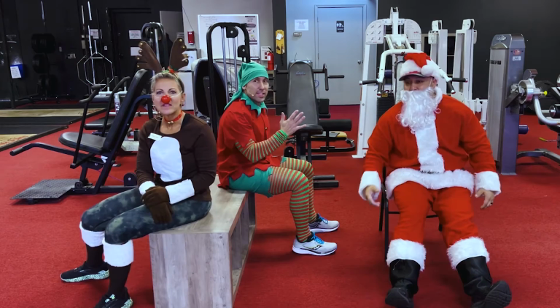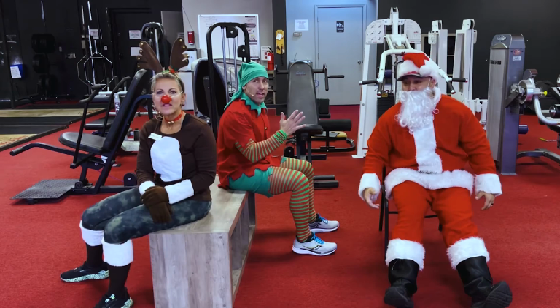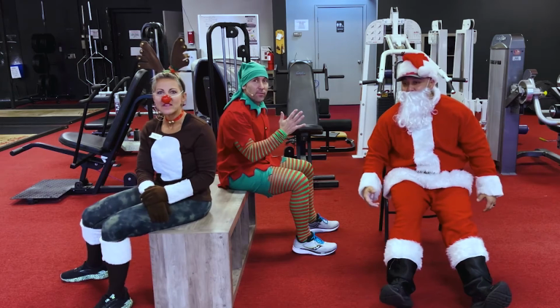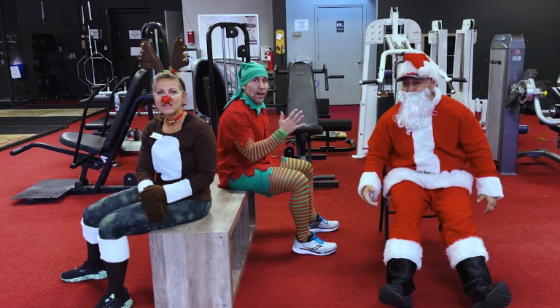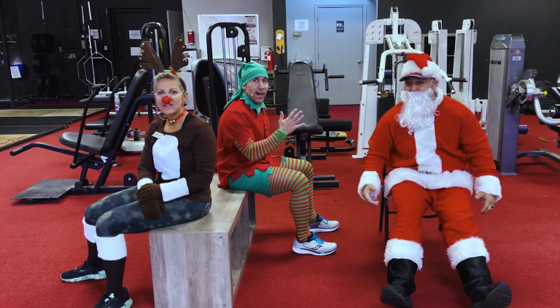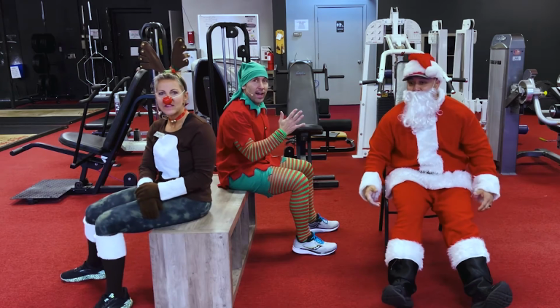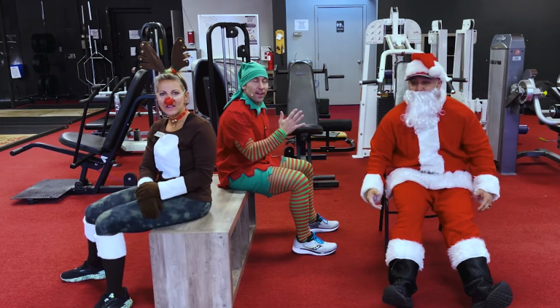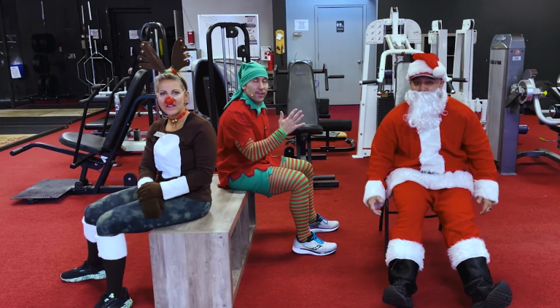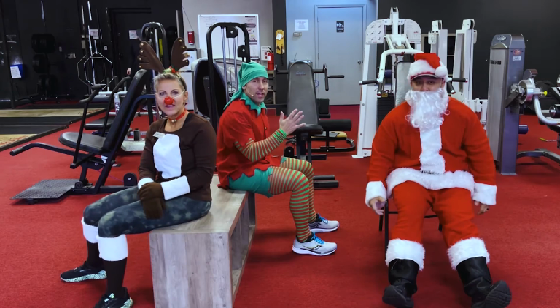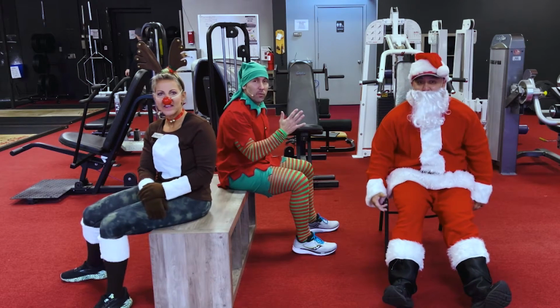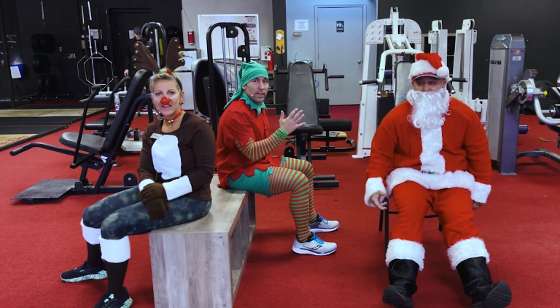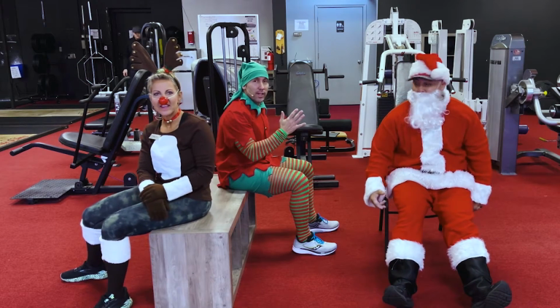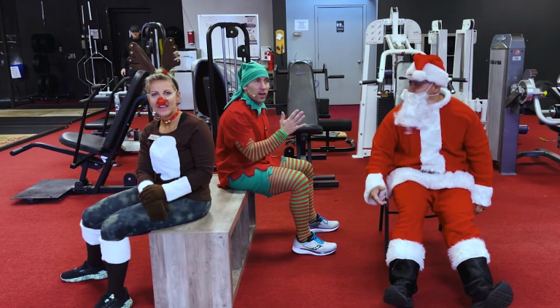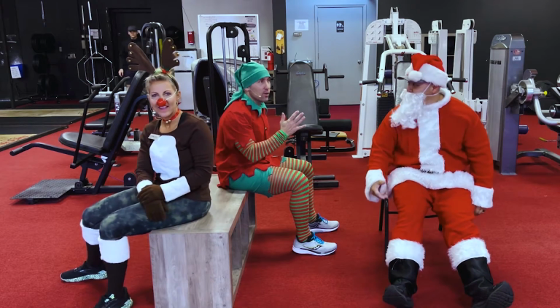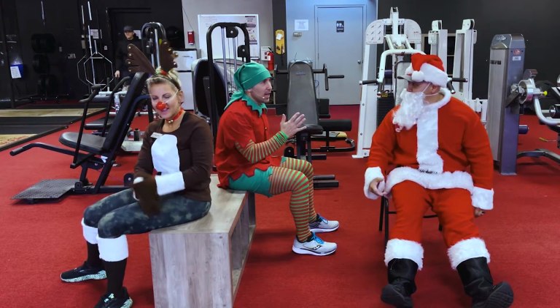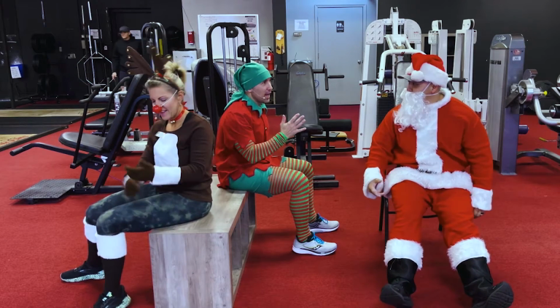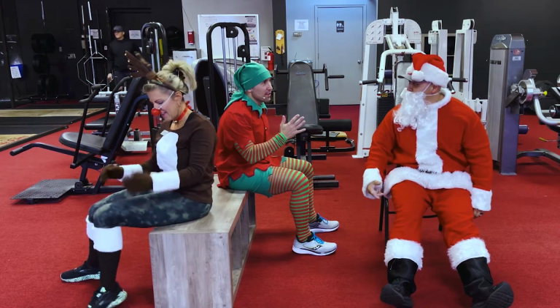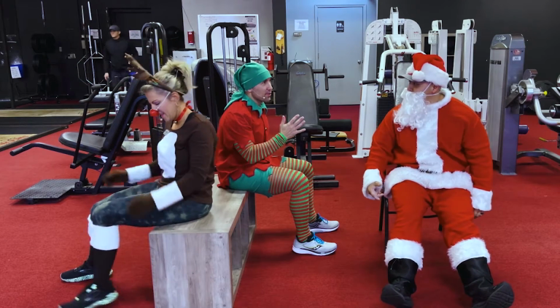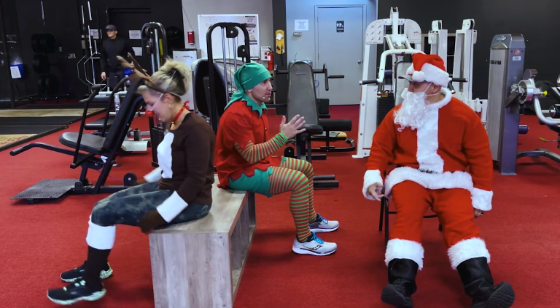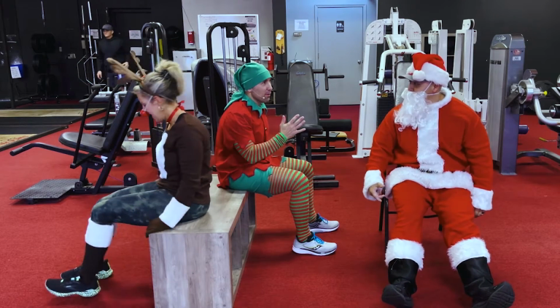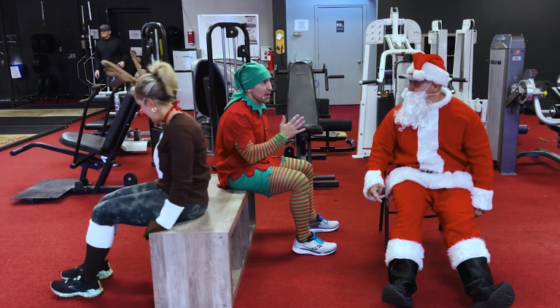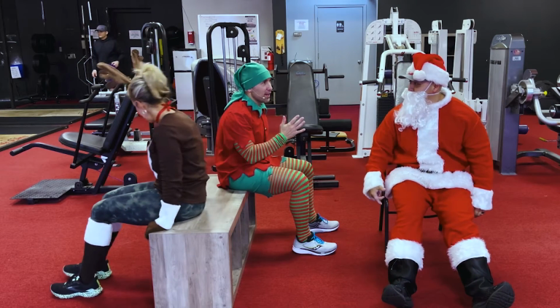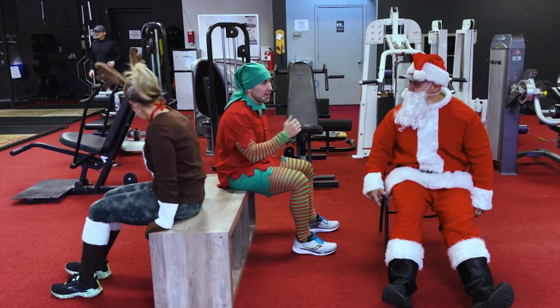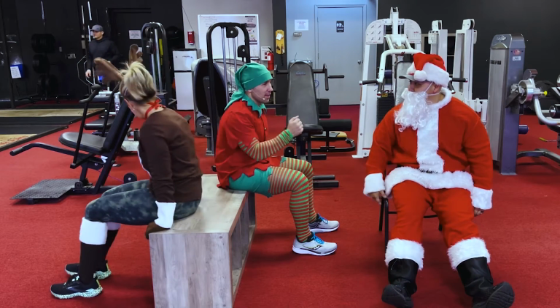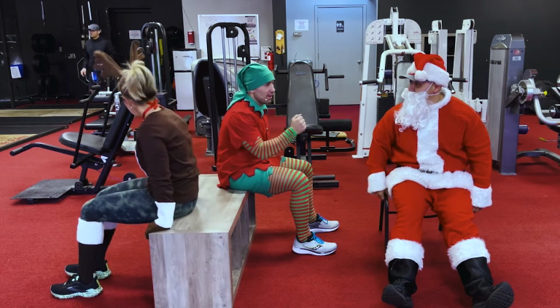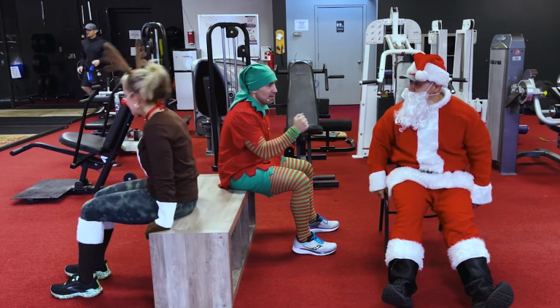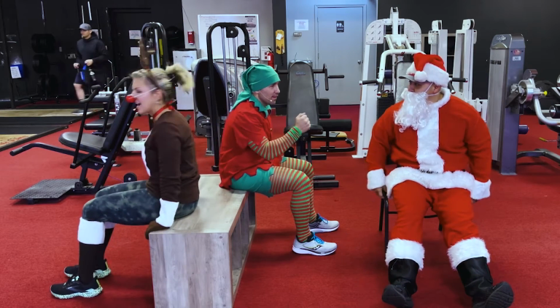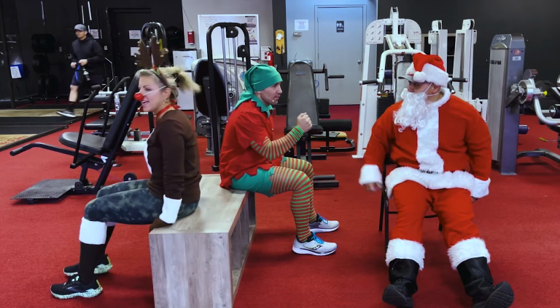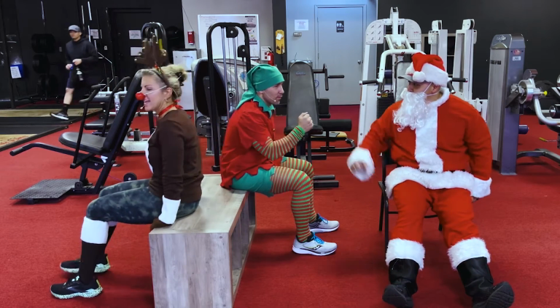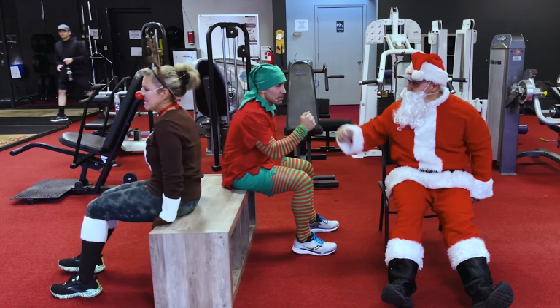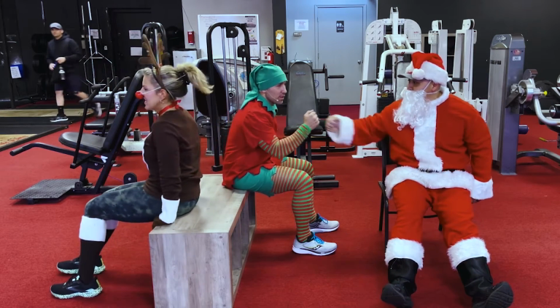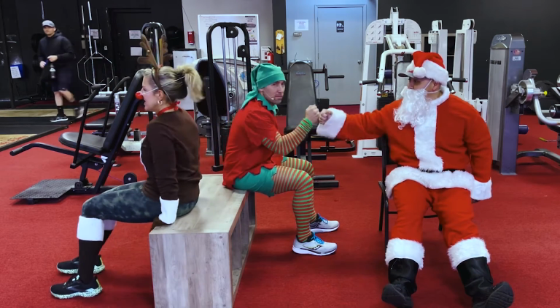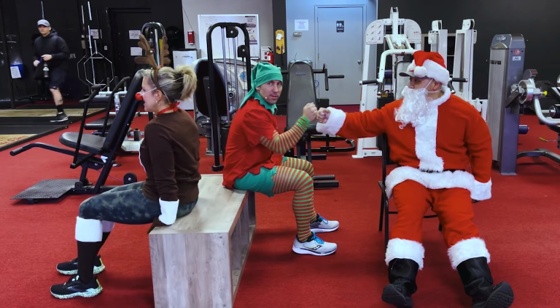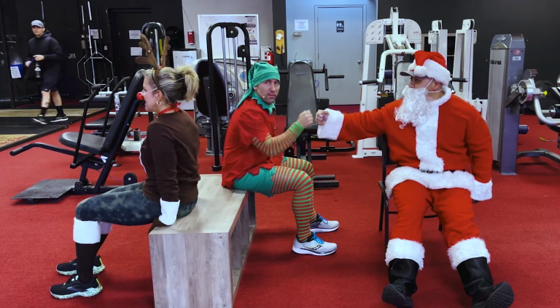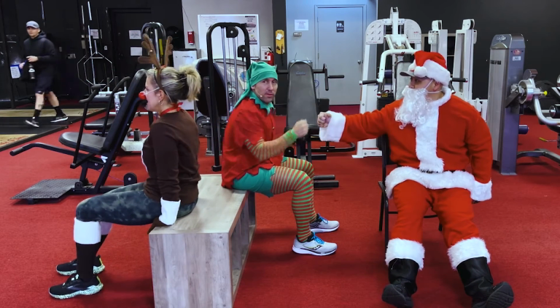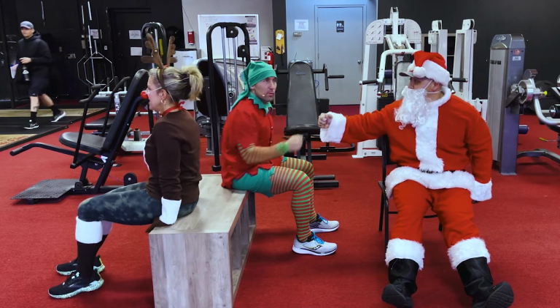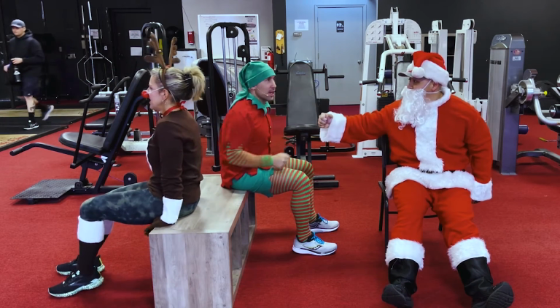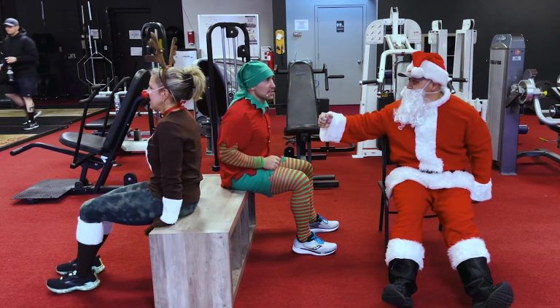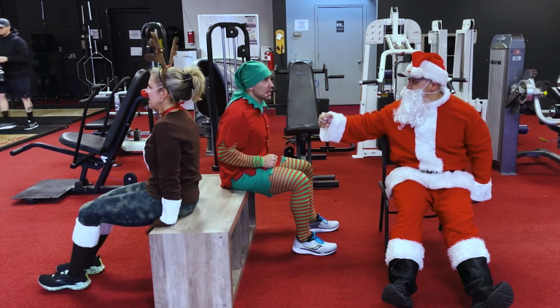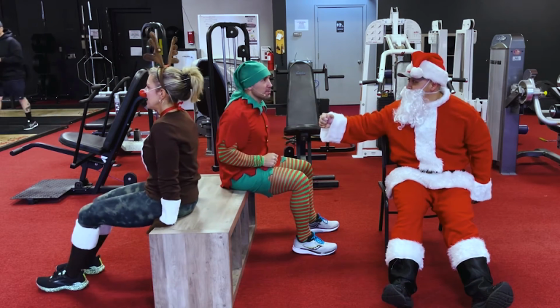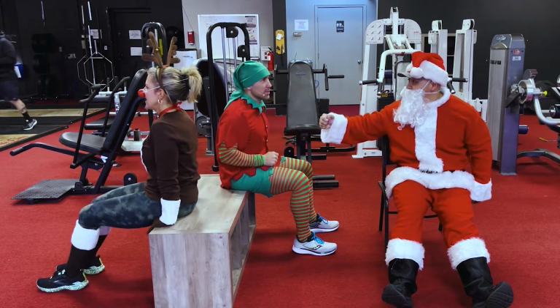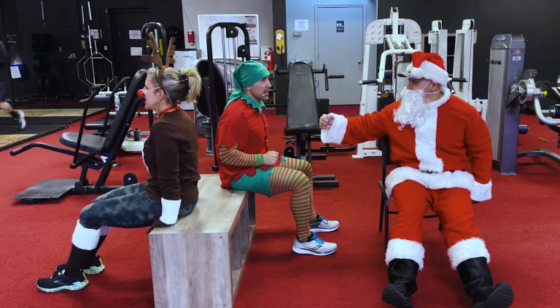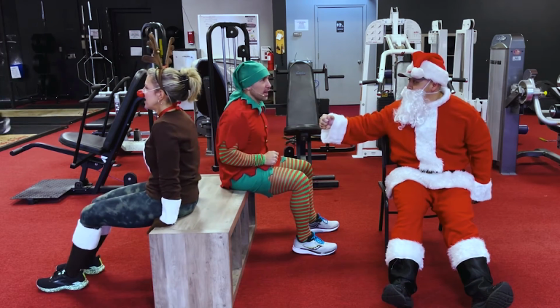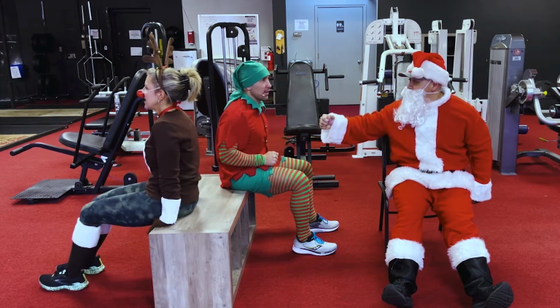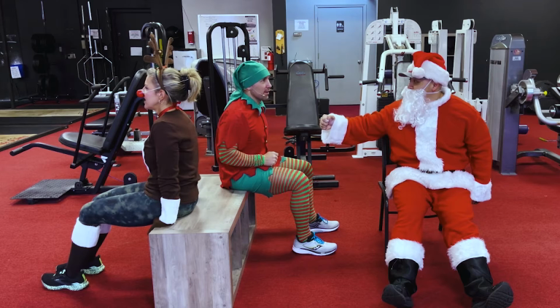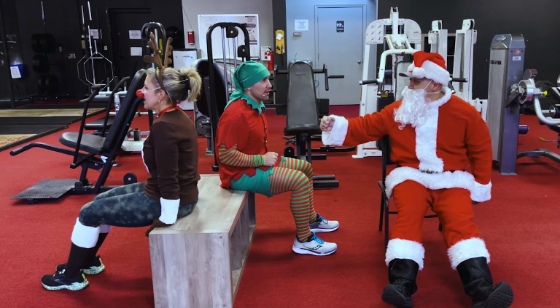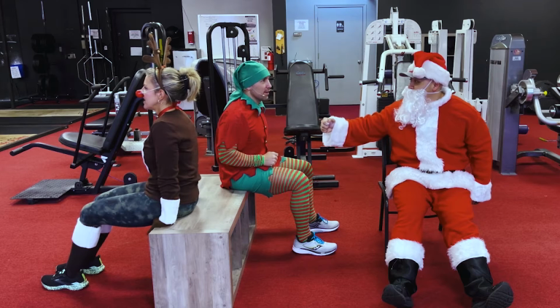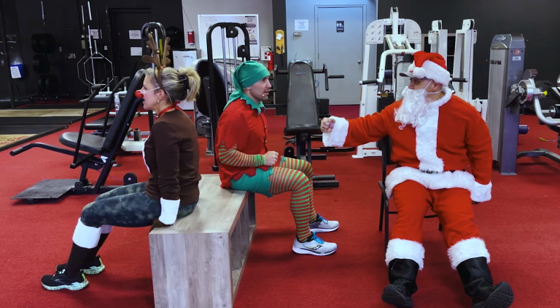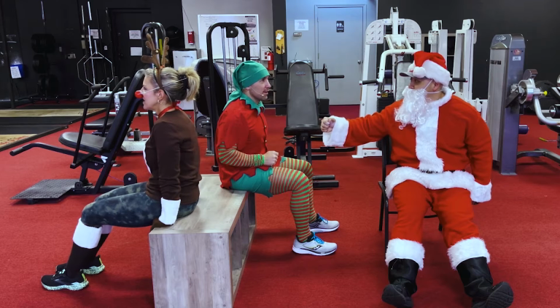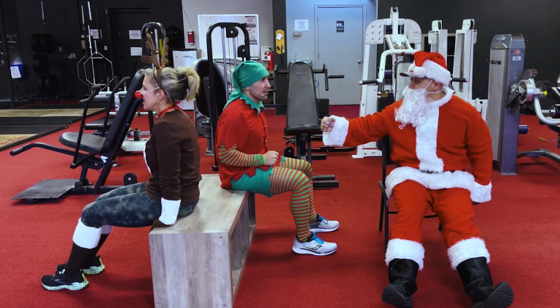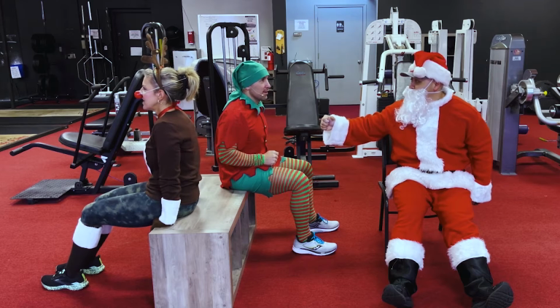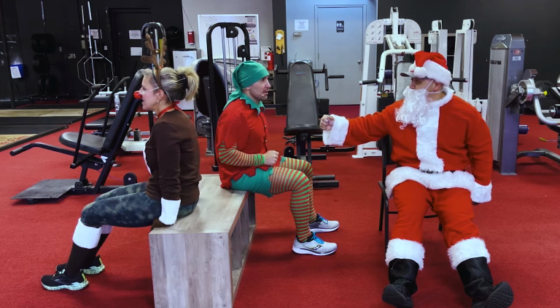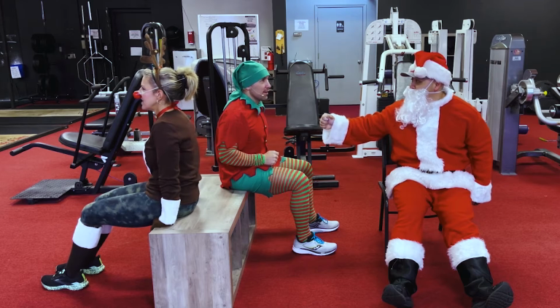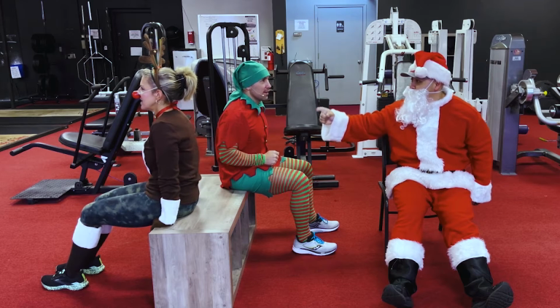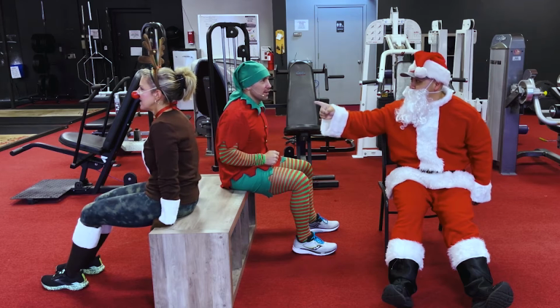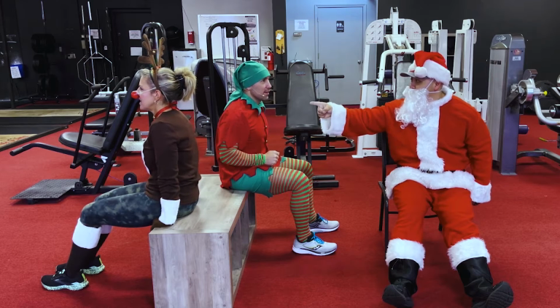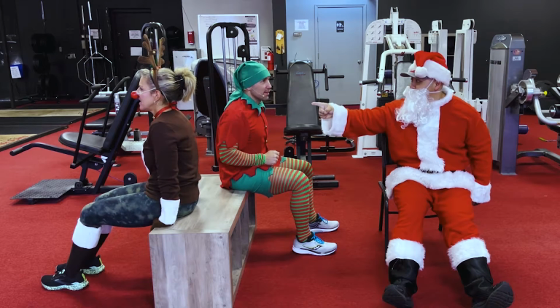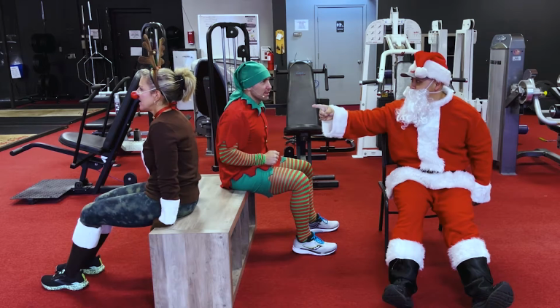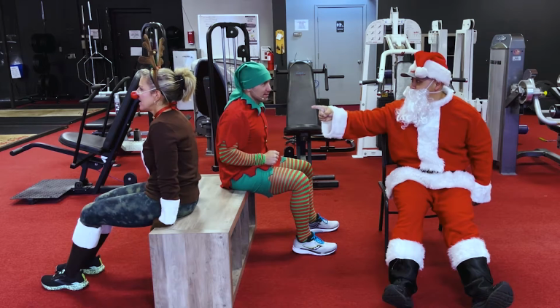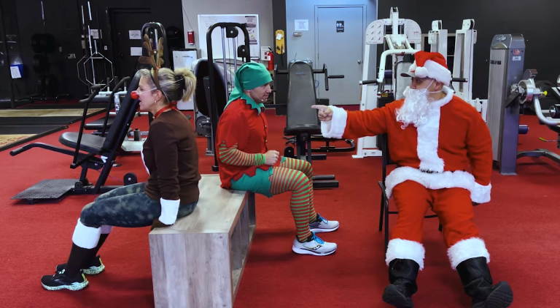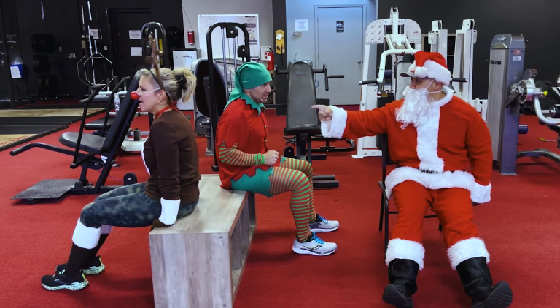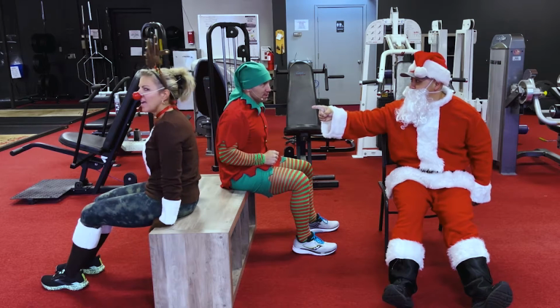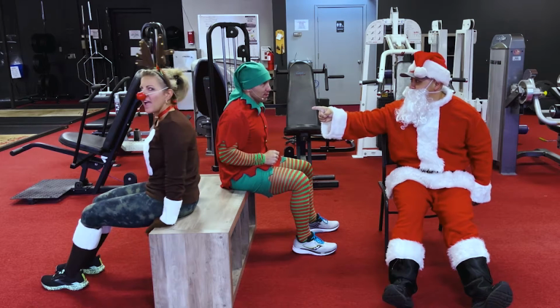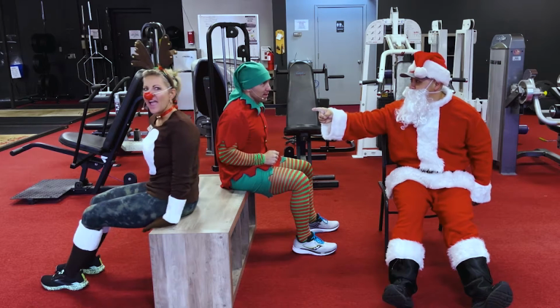Day five! Here we go guys, let's go — are you ready? All right, what are we doing? We got dips today. When I dip, you dip, we dip! That's right.